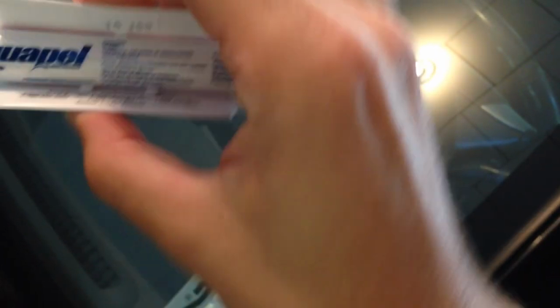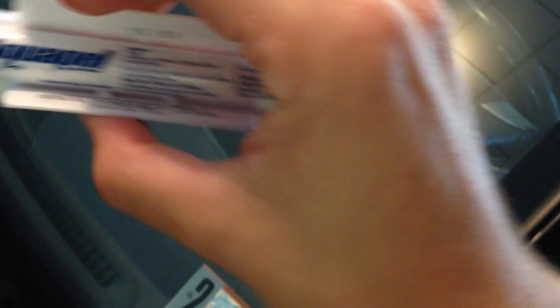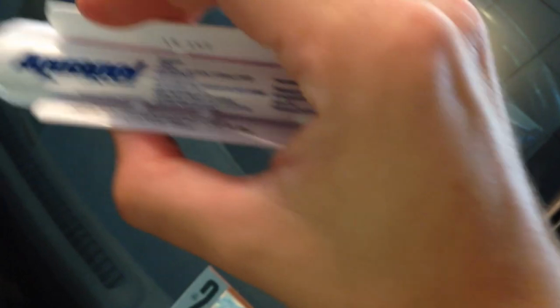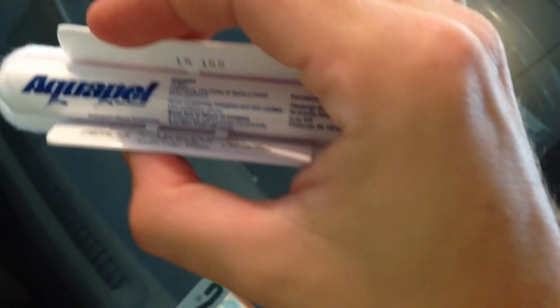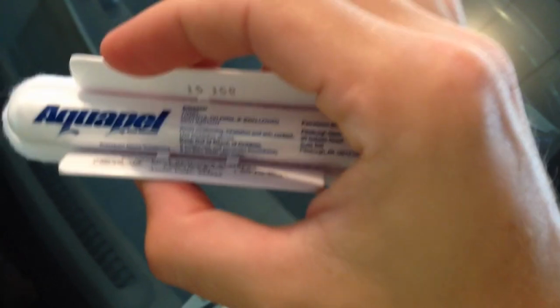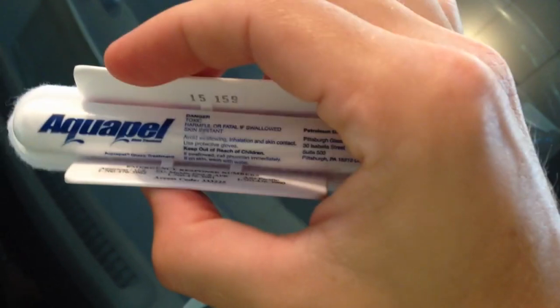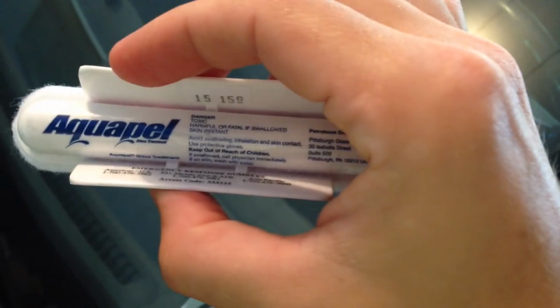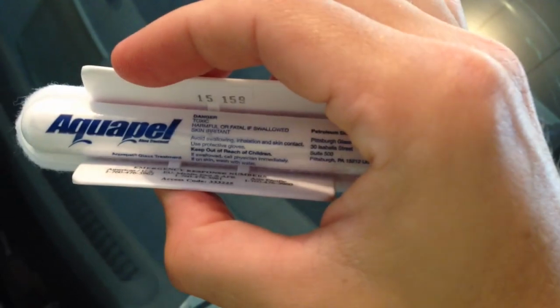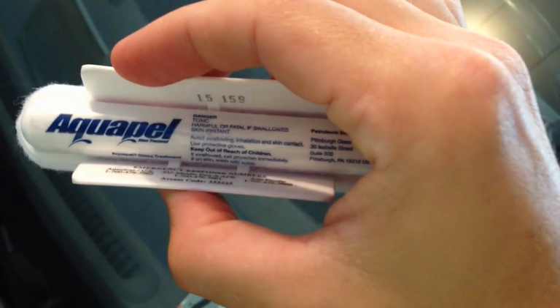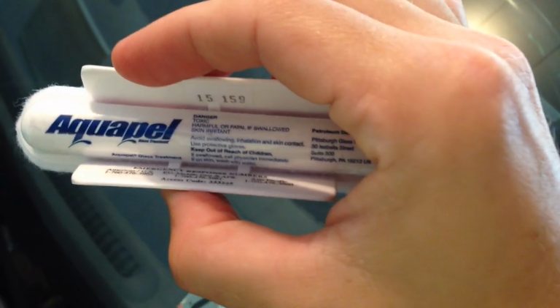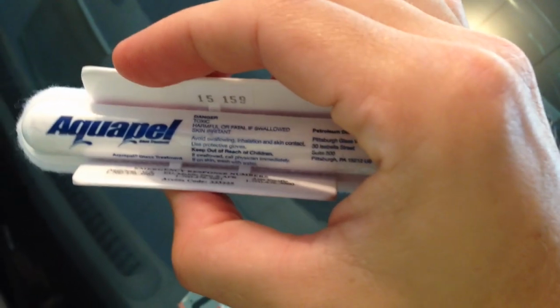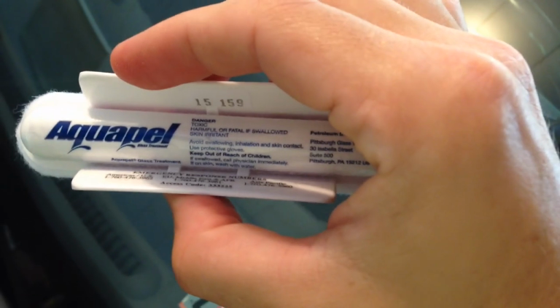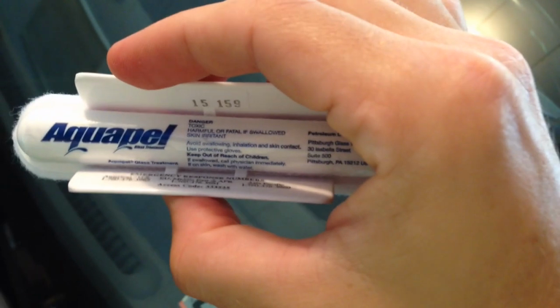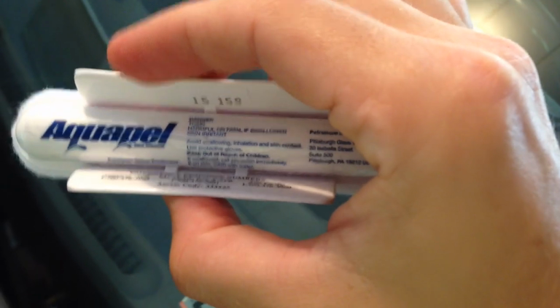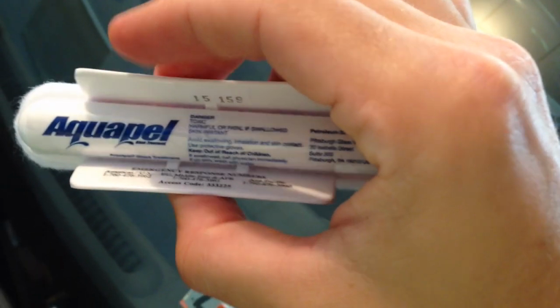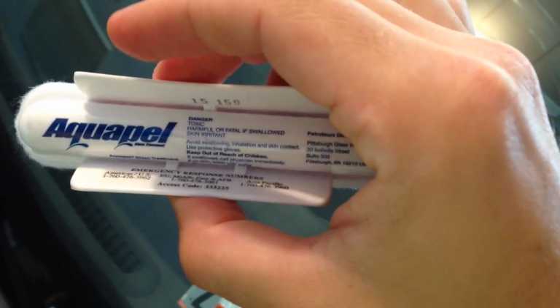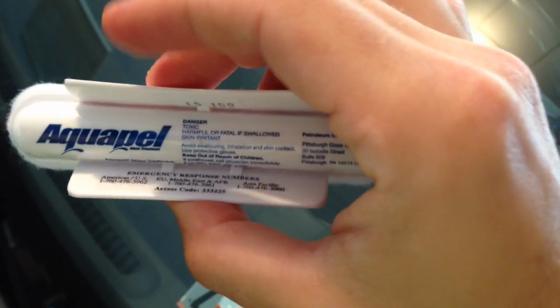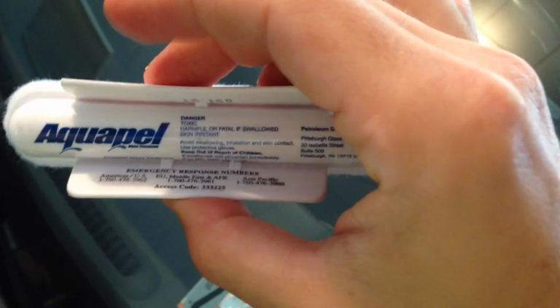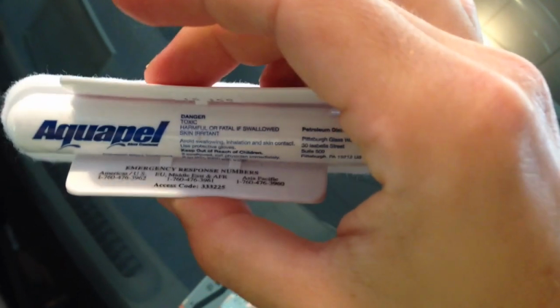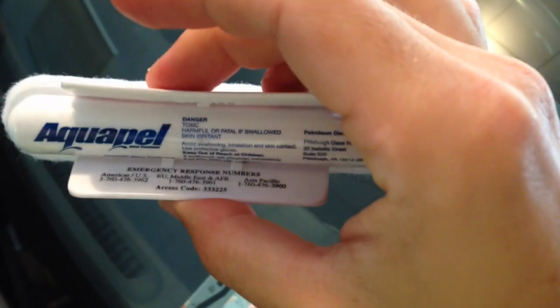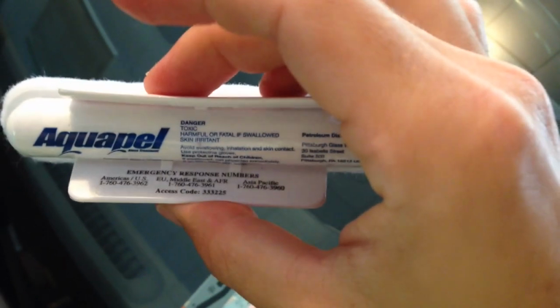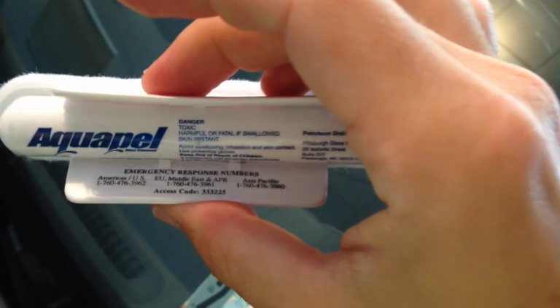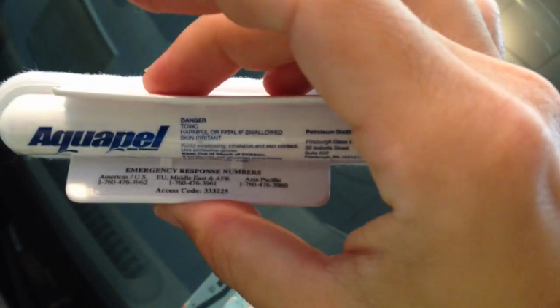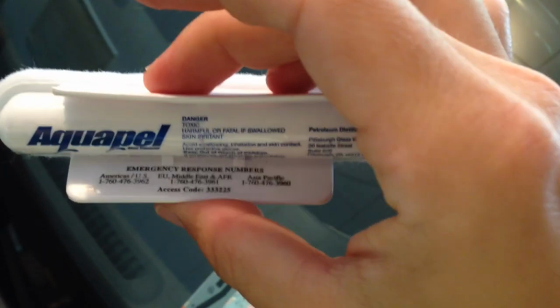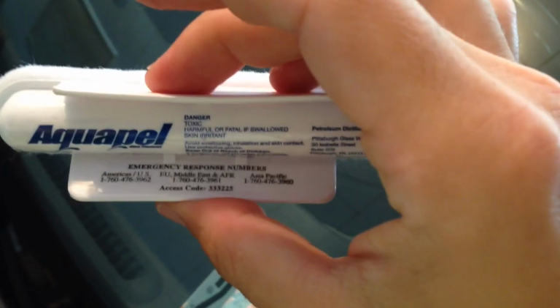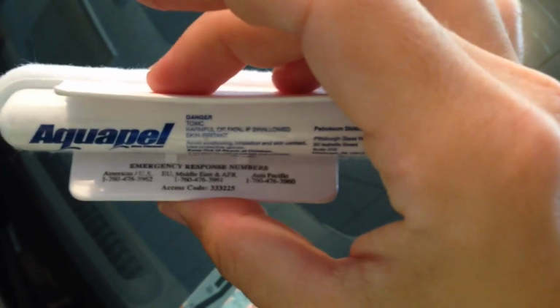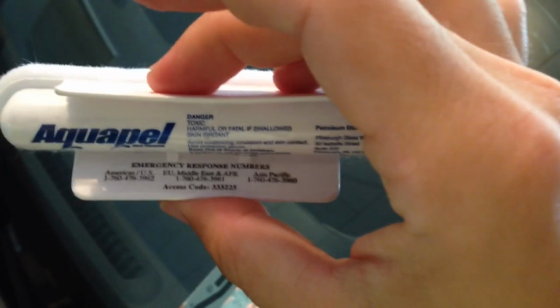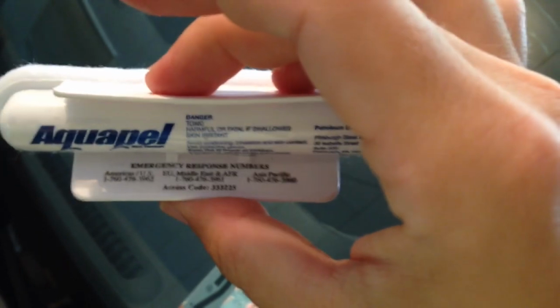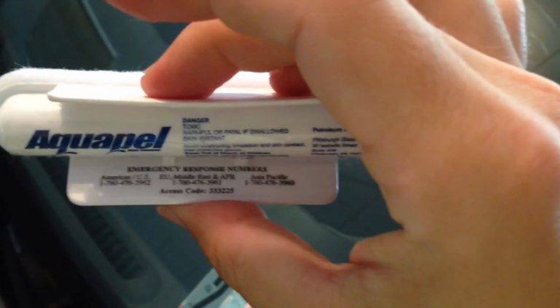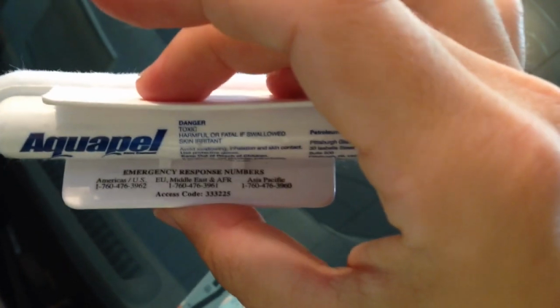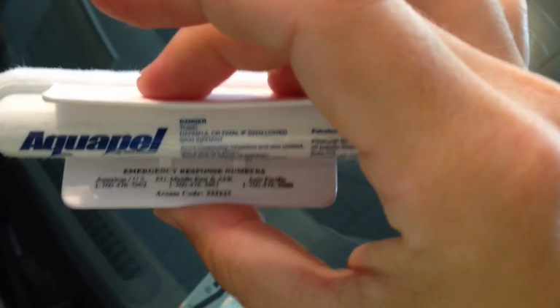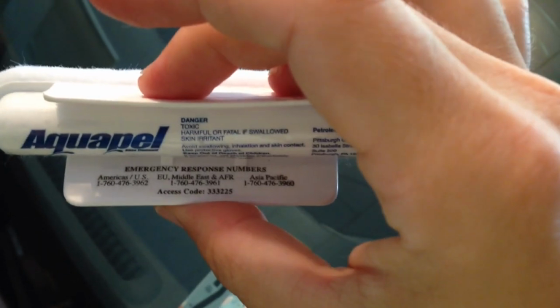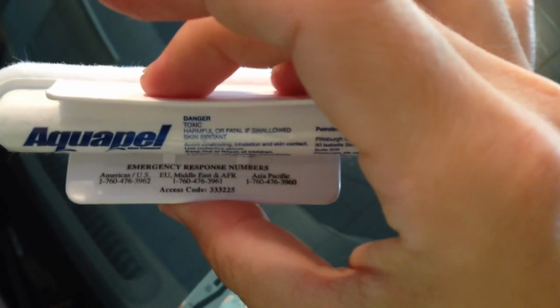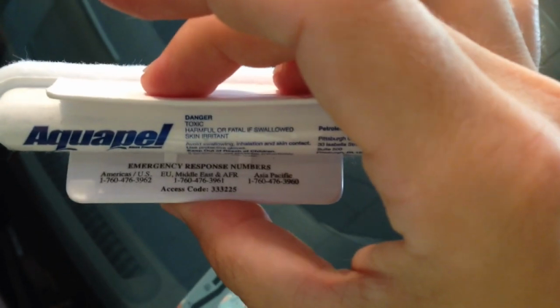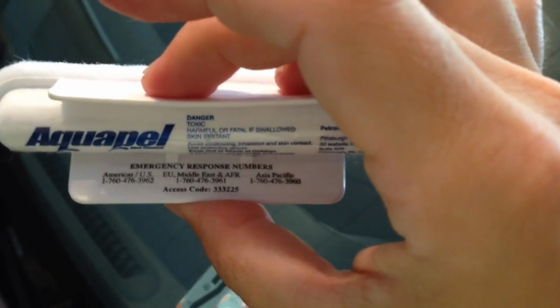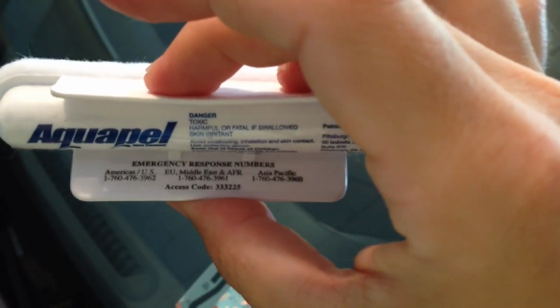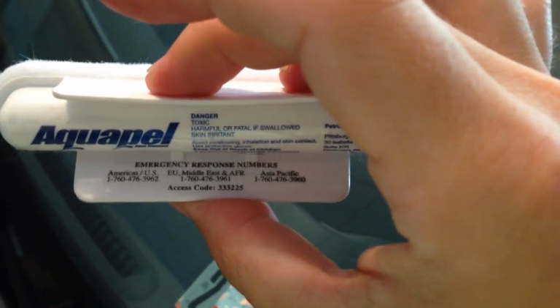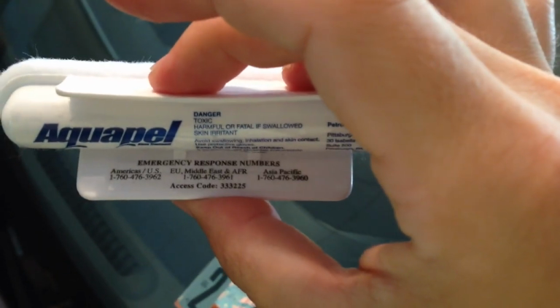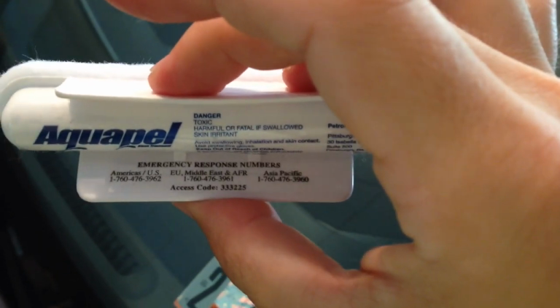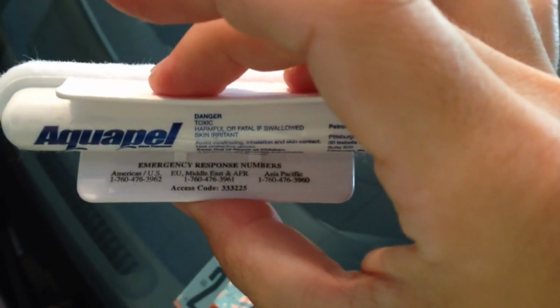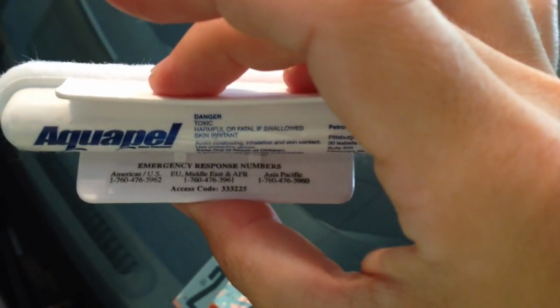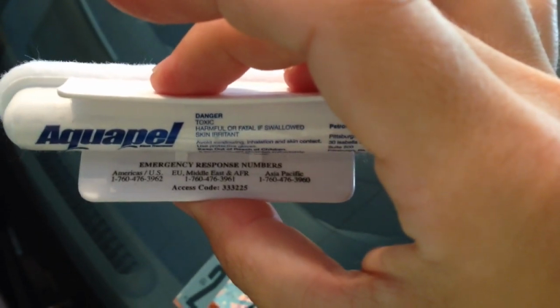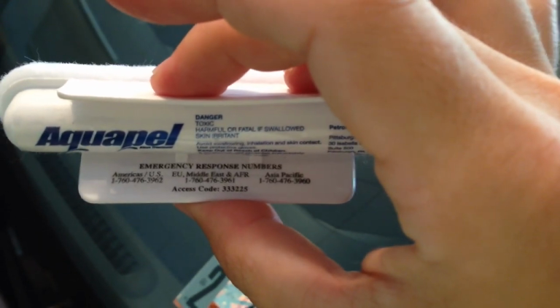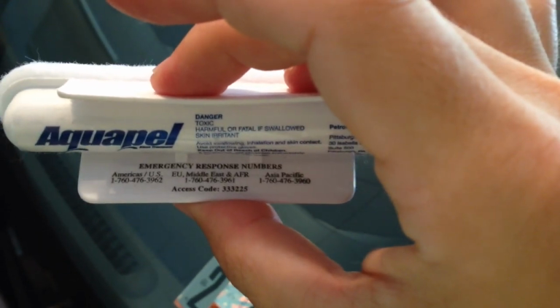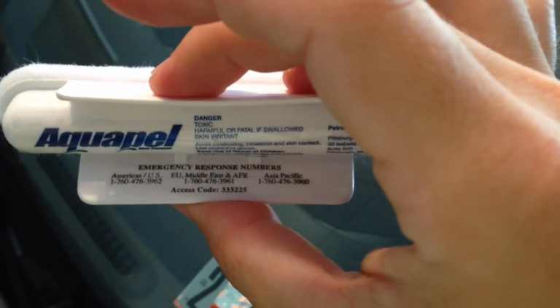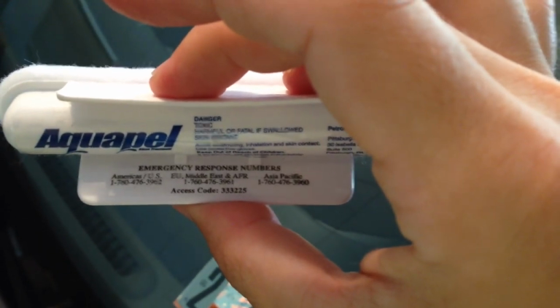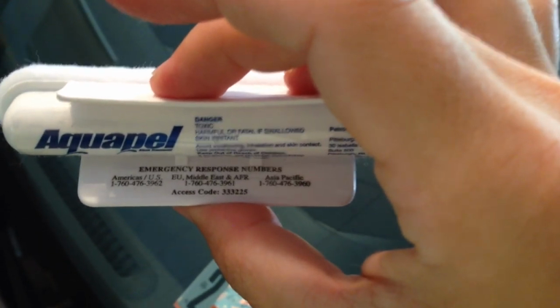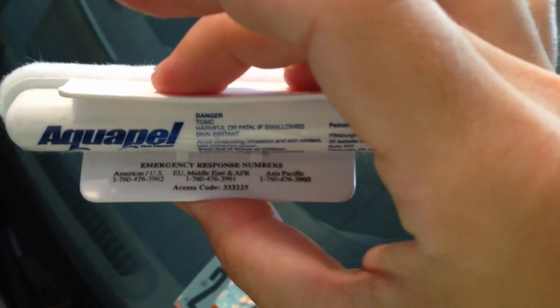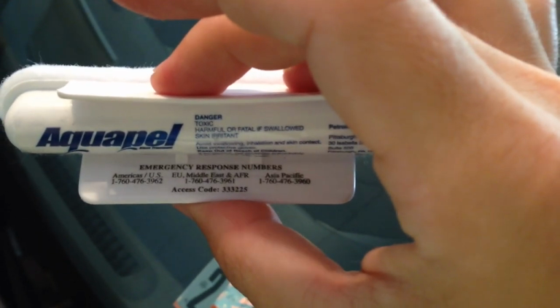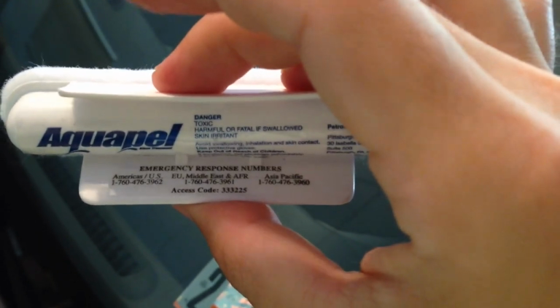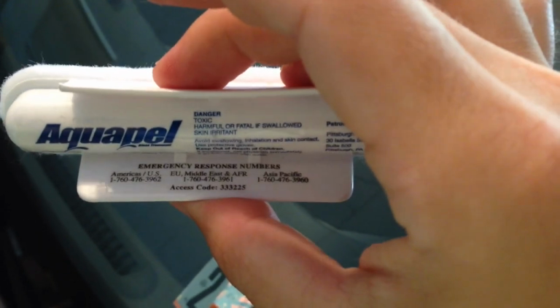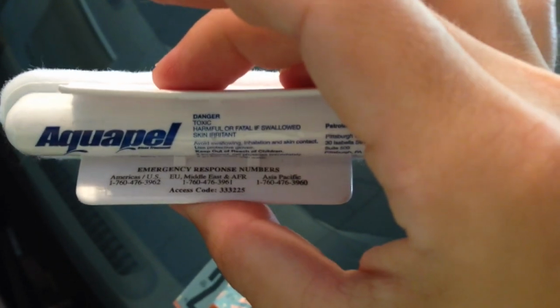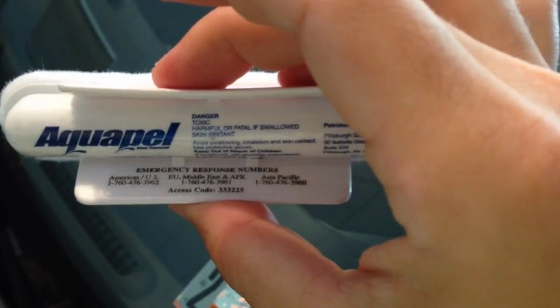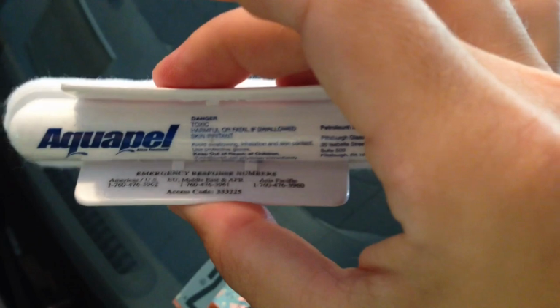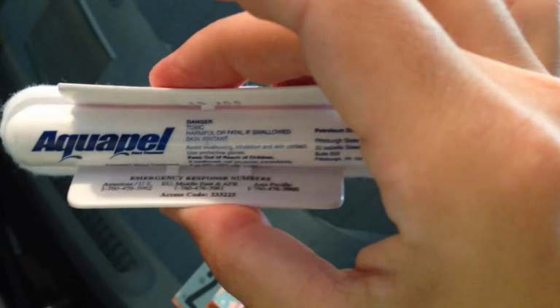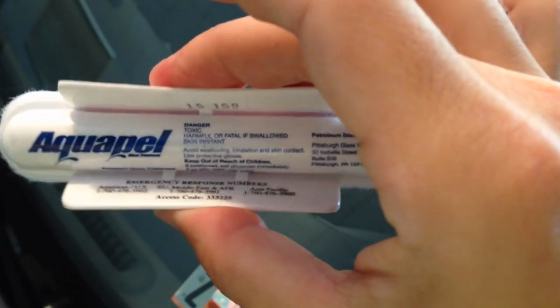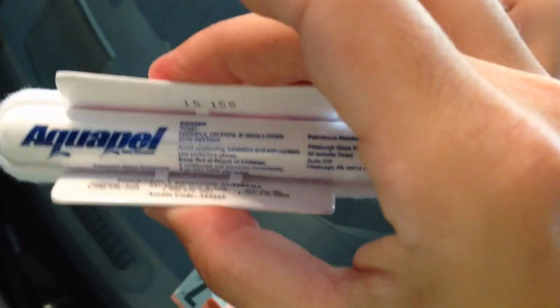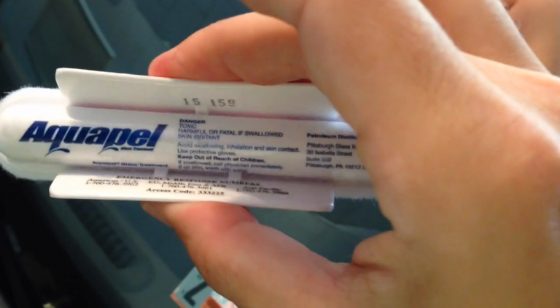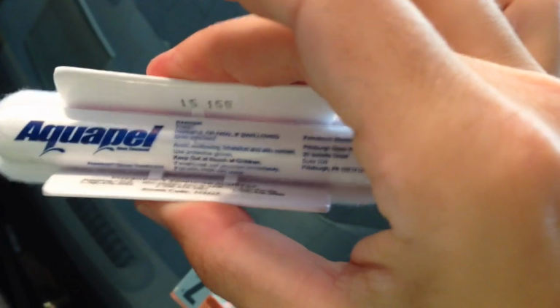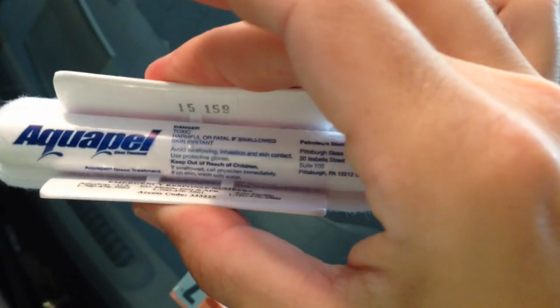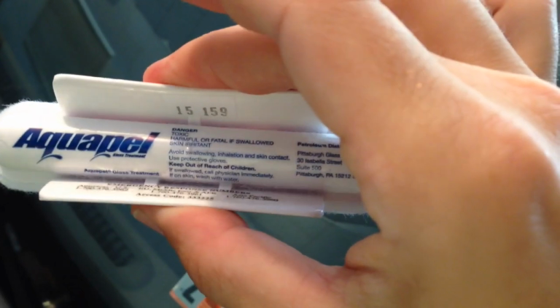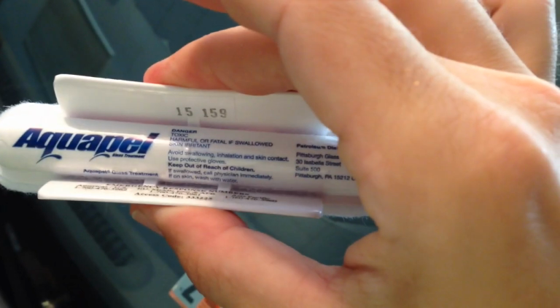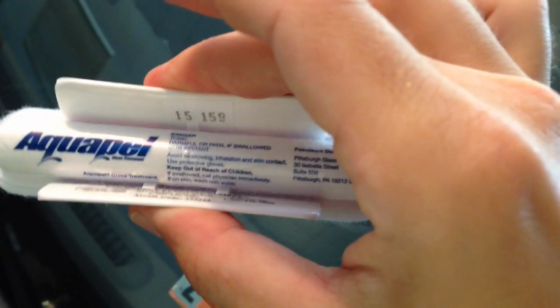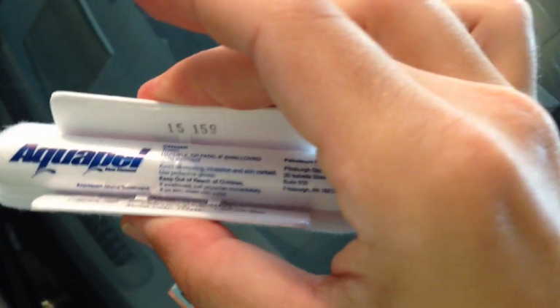It also has tons of warning labels on it. It has emergency response numbers right on this thing.